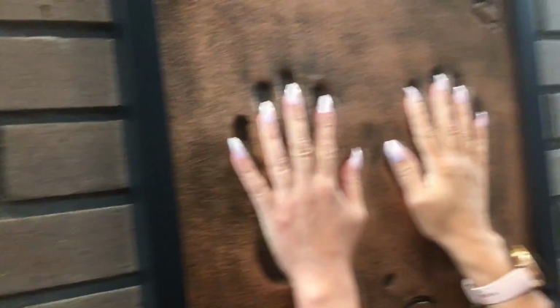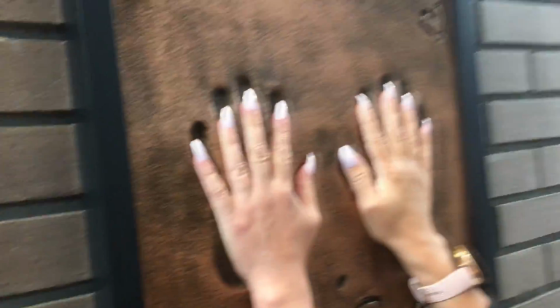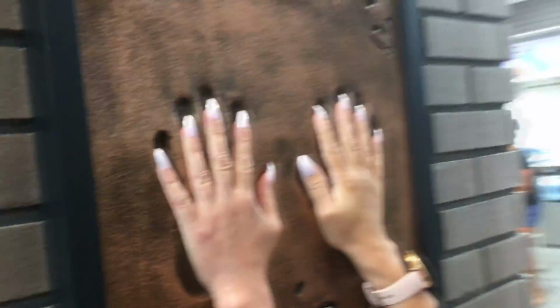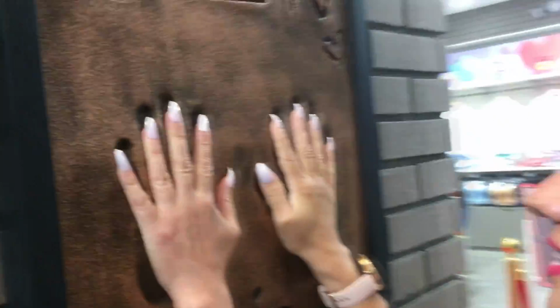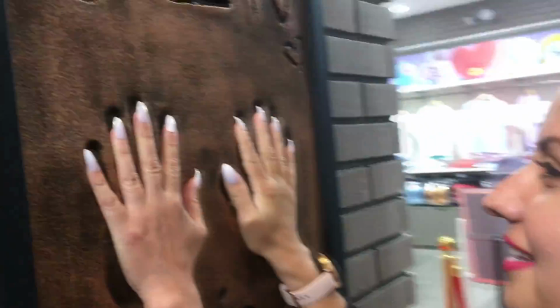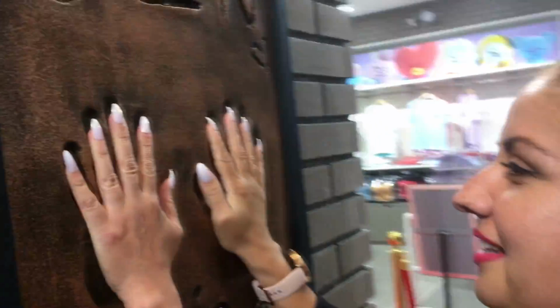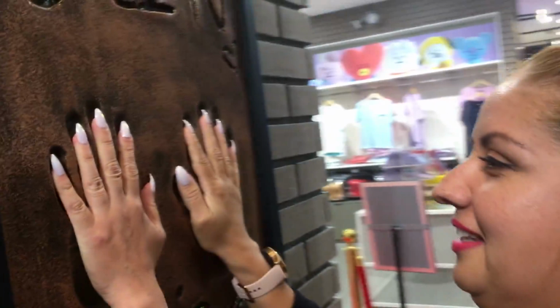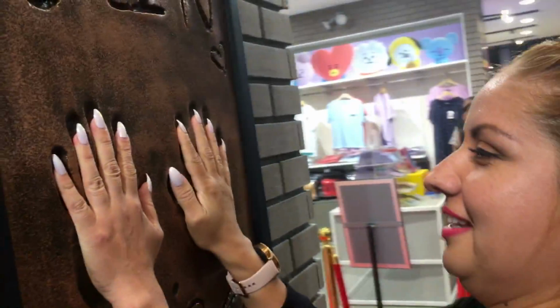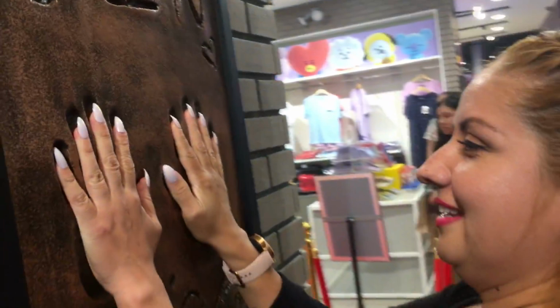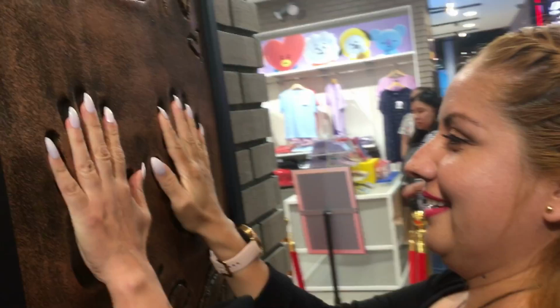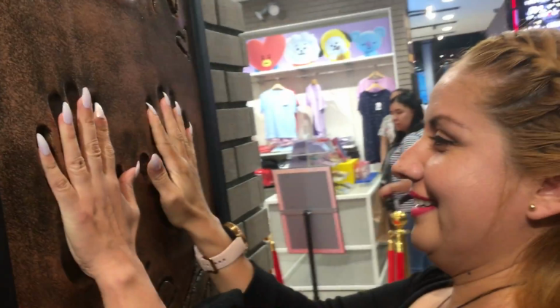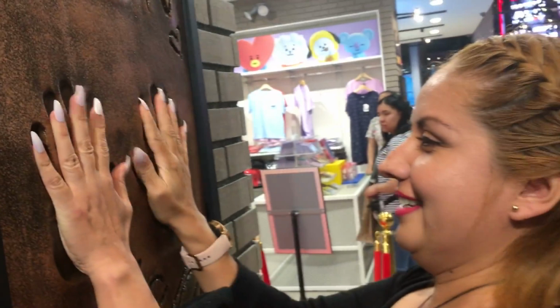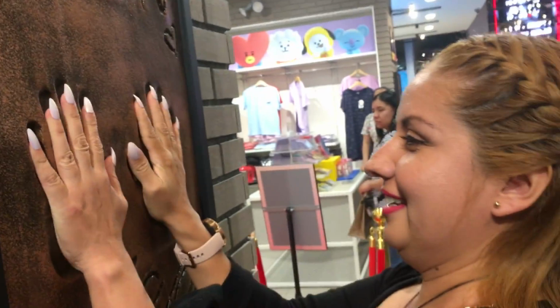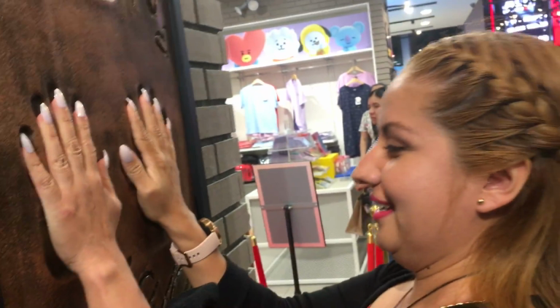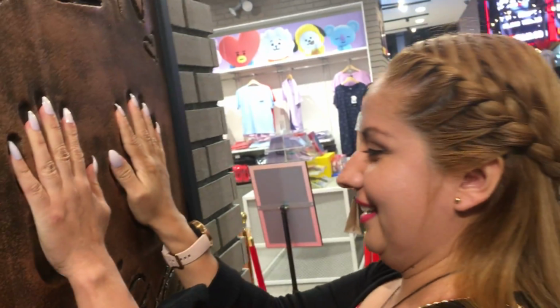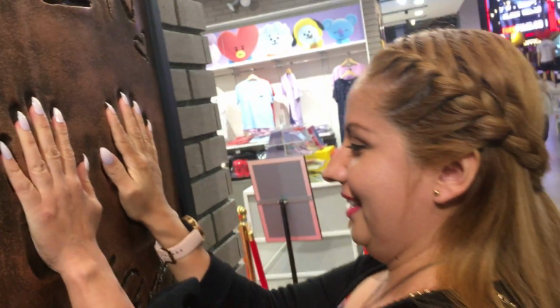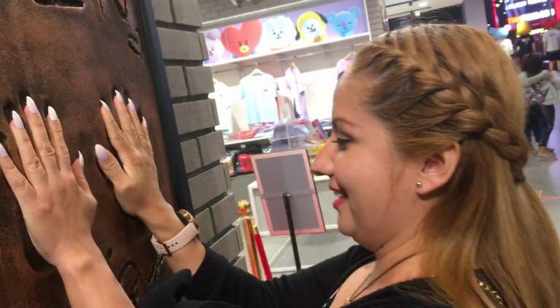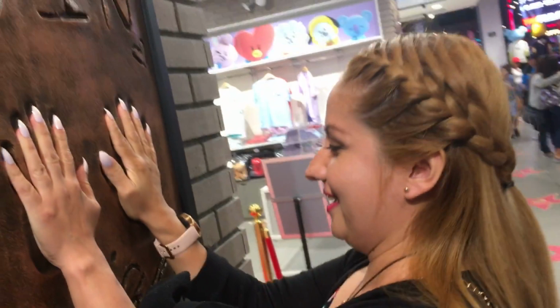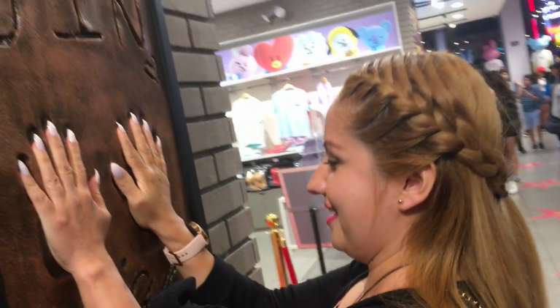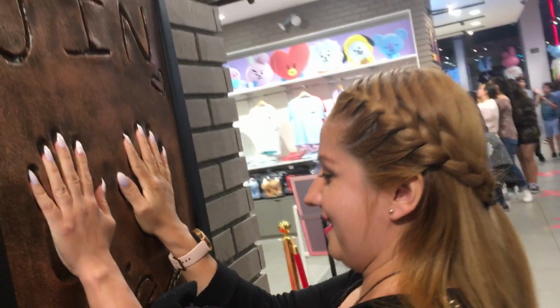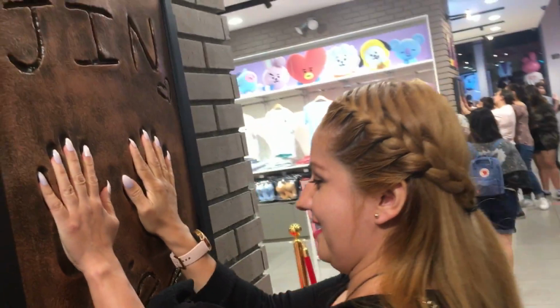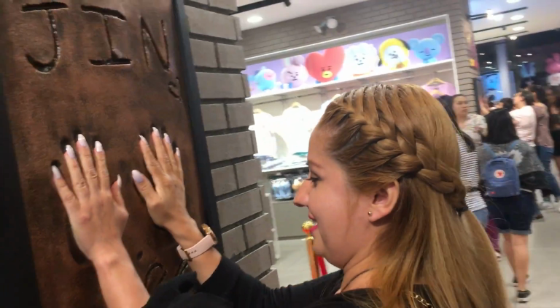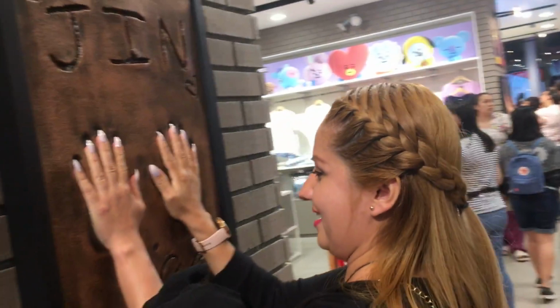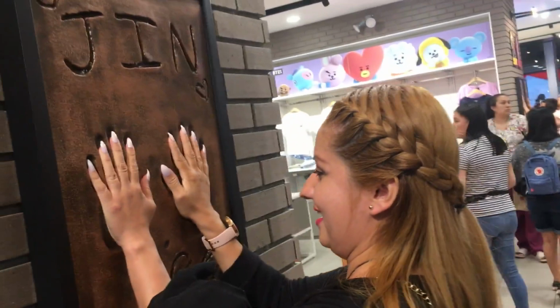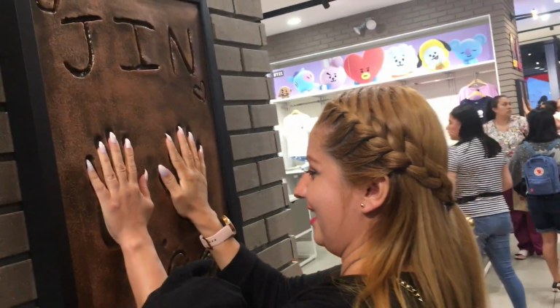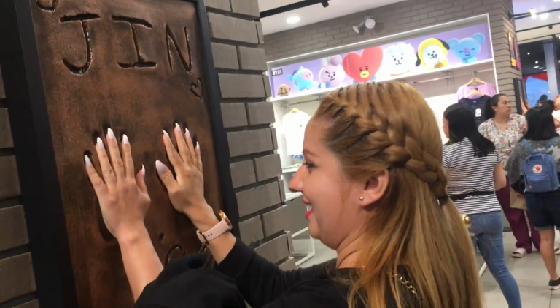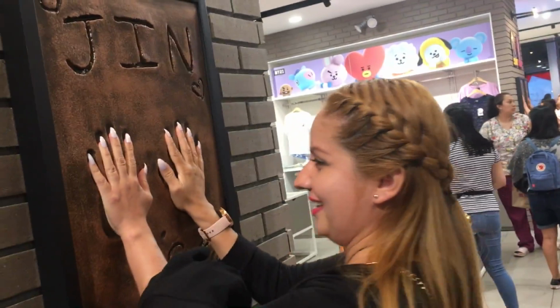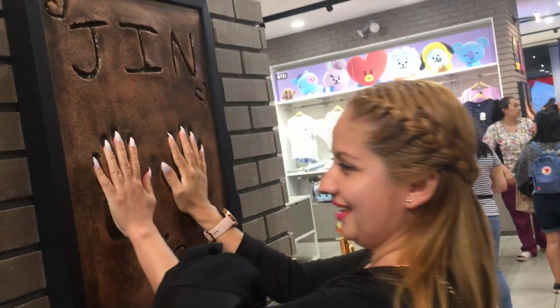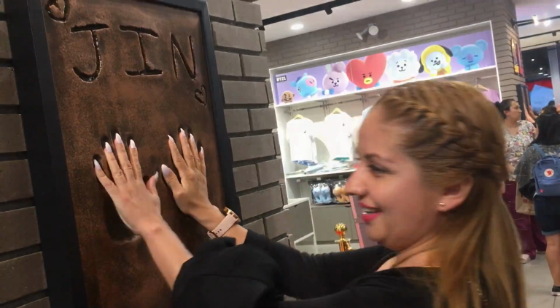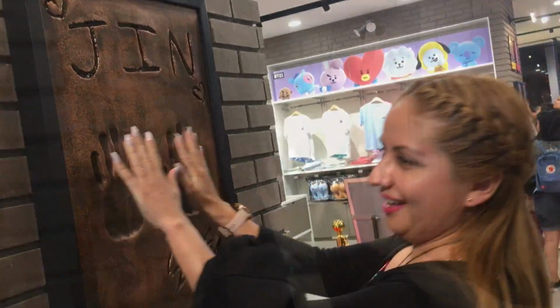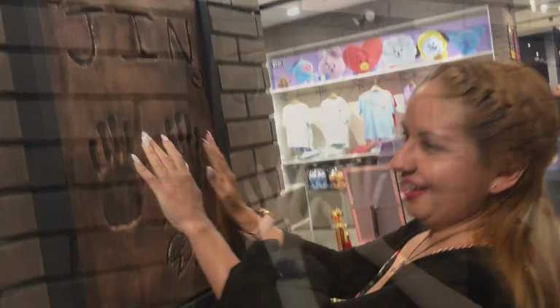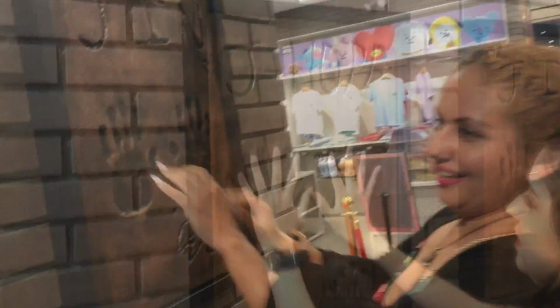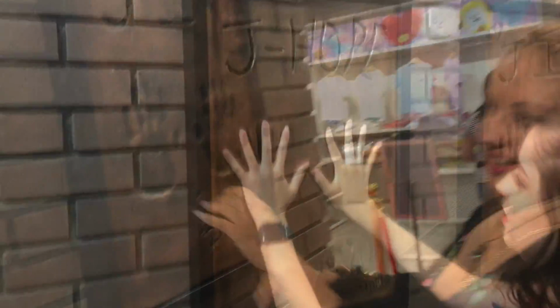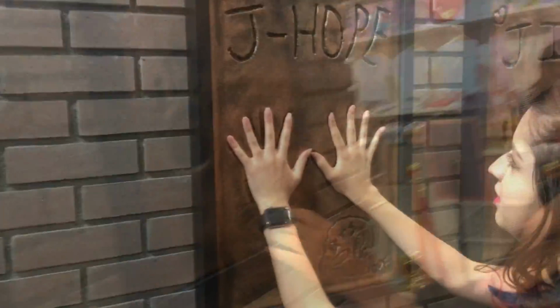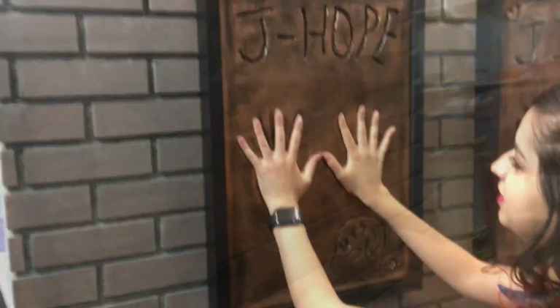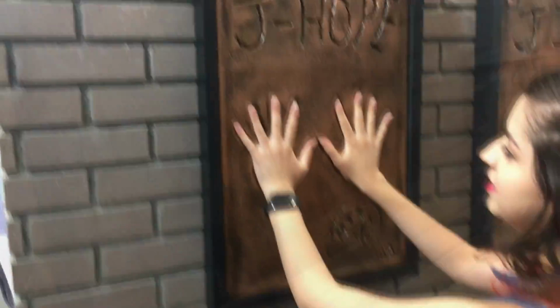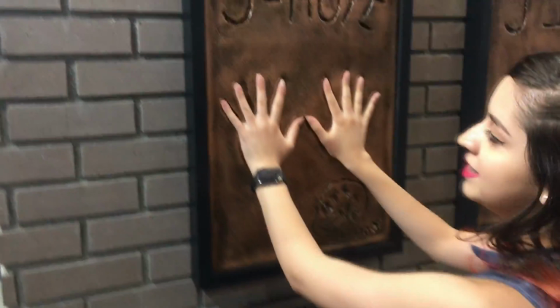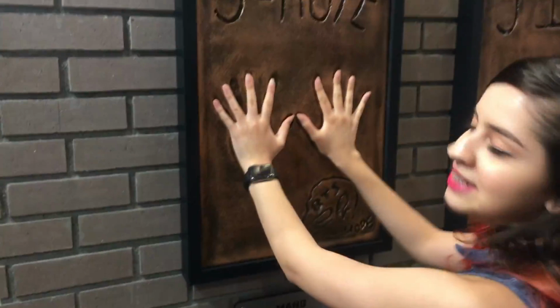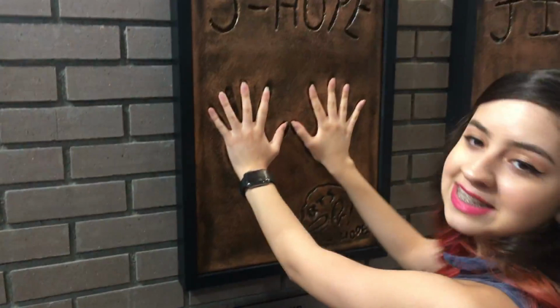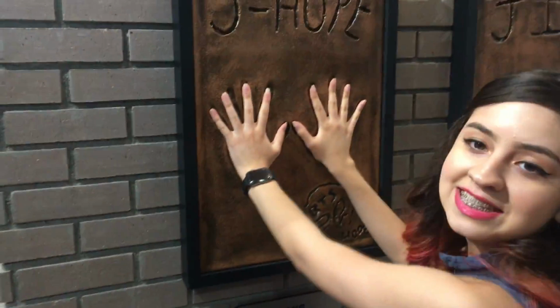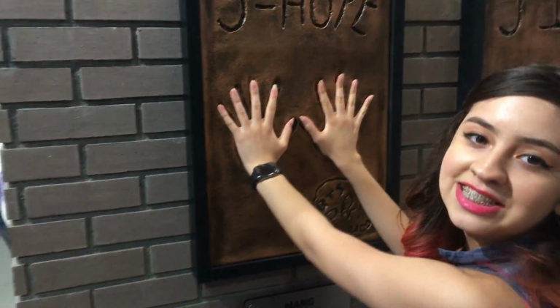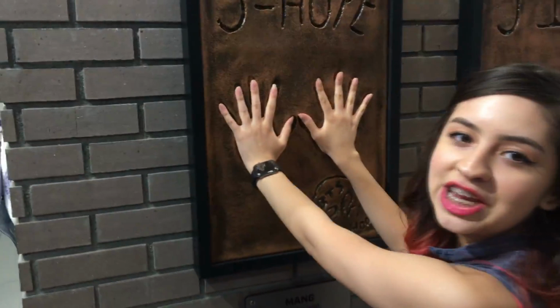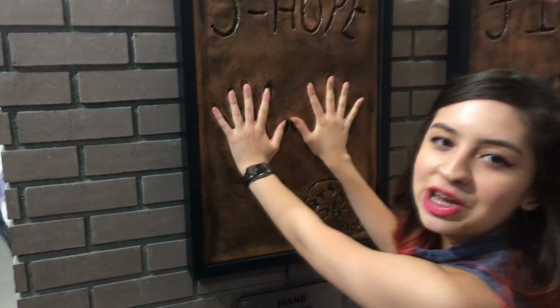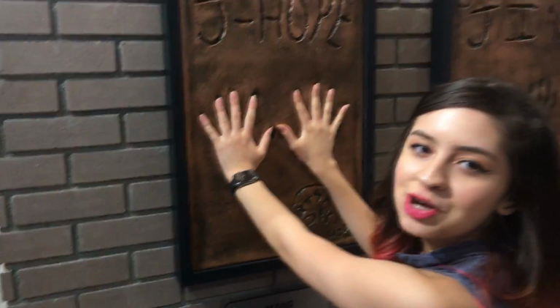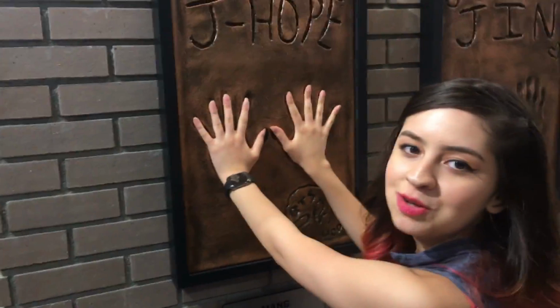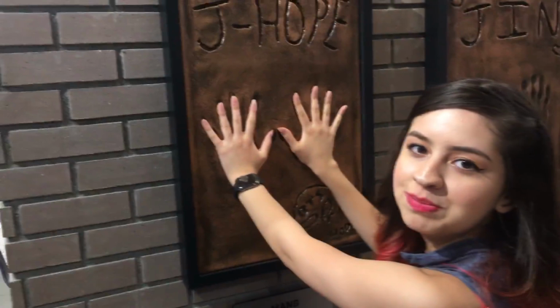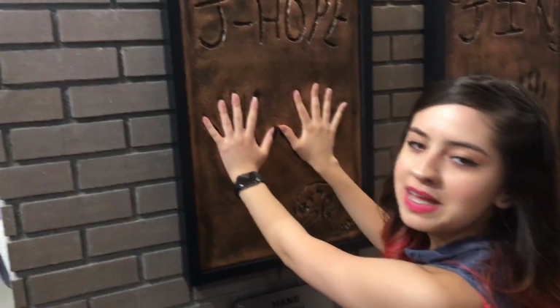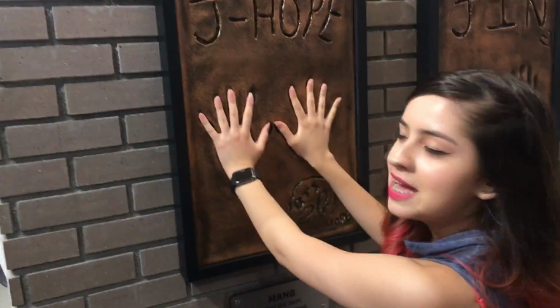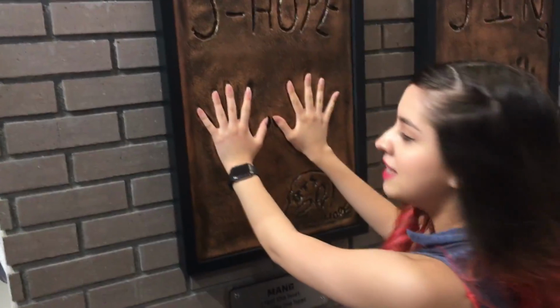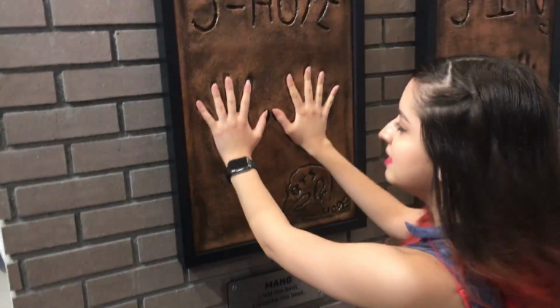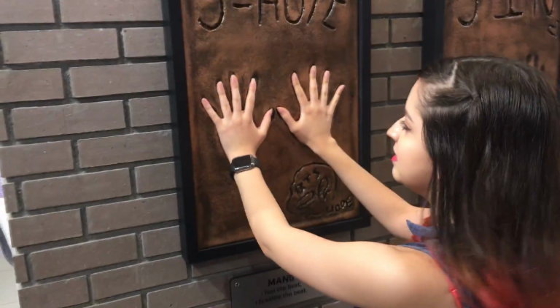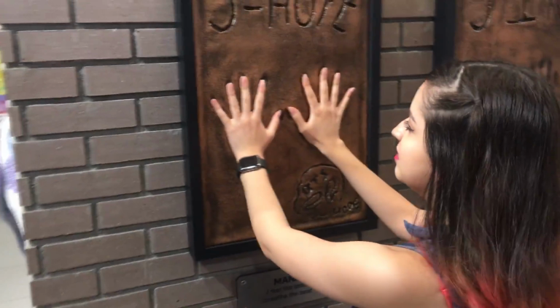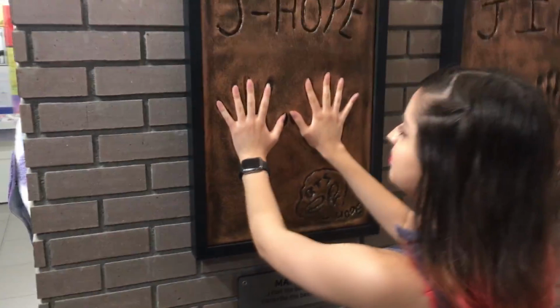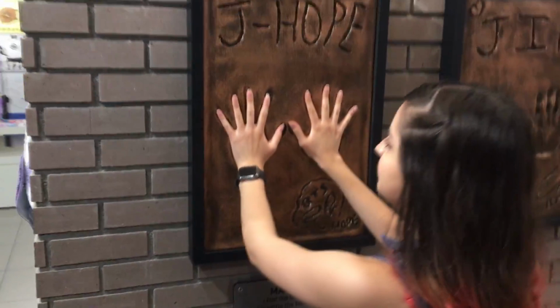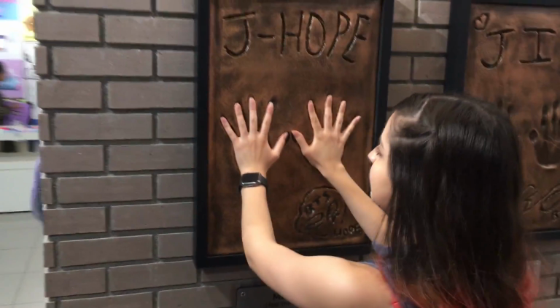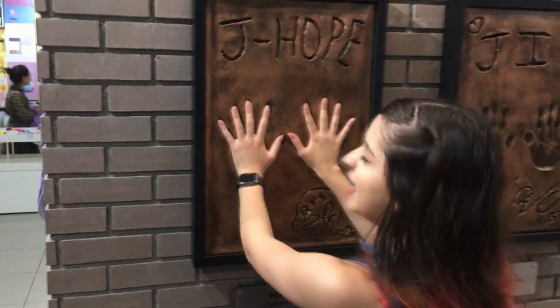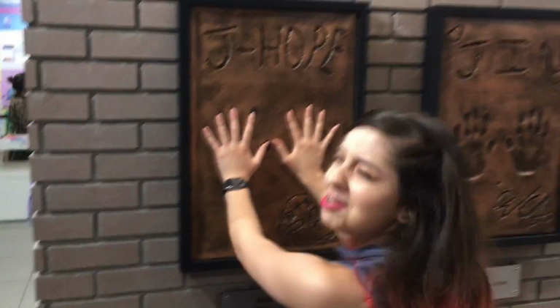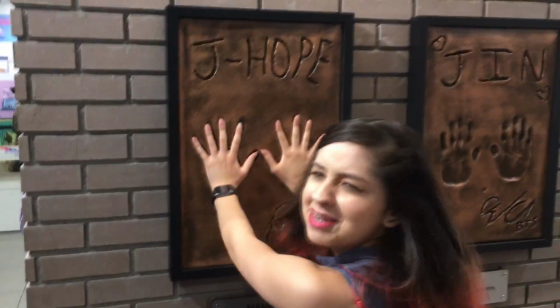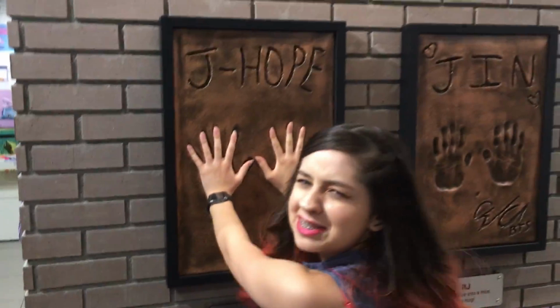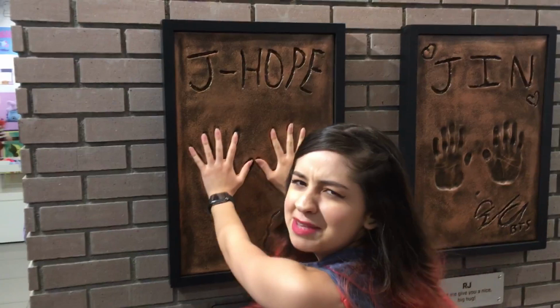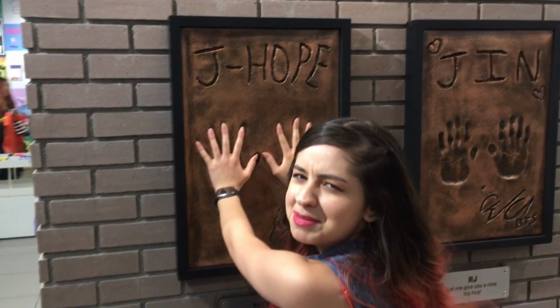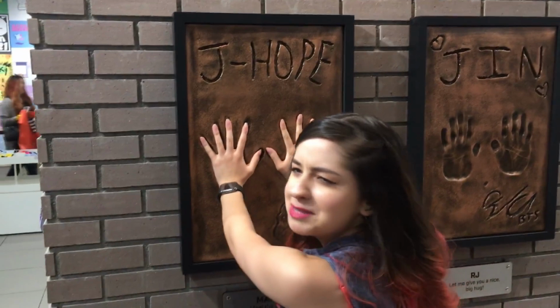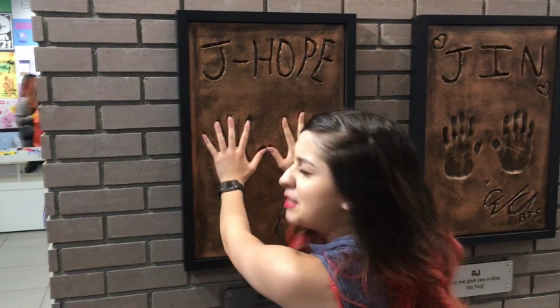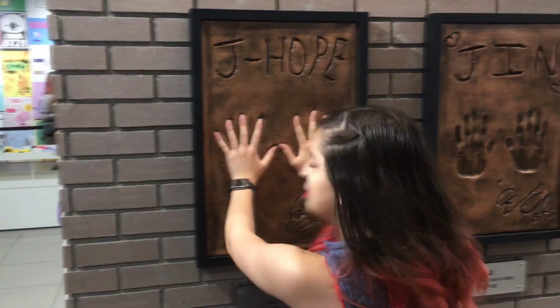There it is! It's J-Hope's hands. Kind of the same as me.